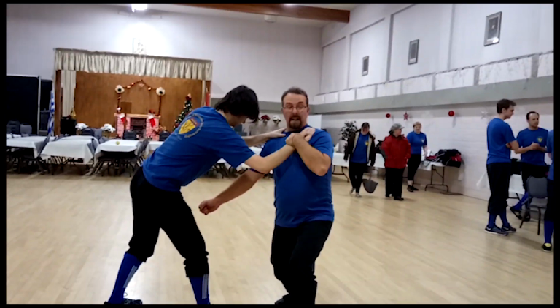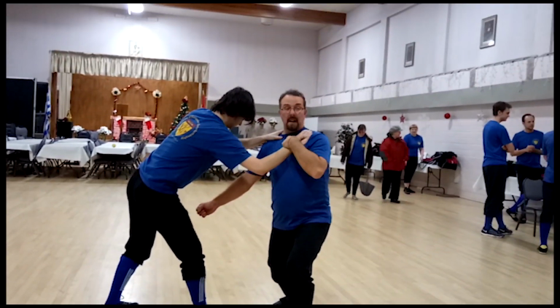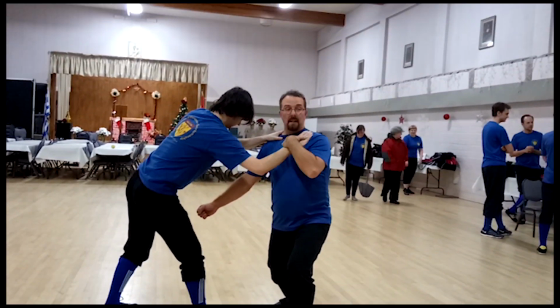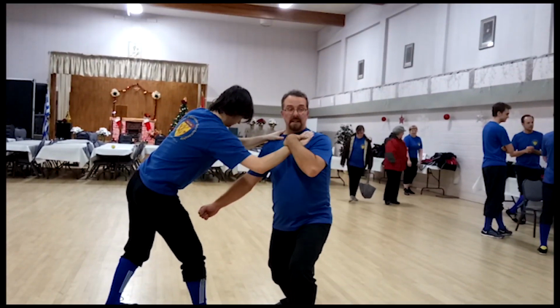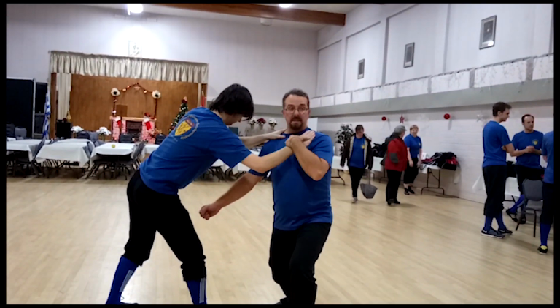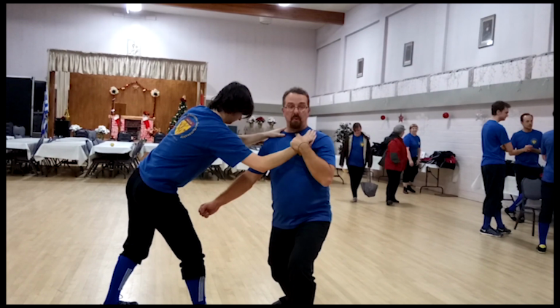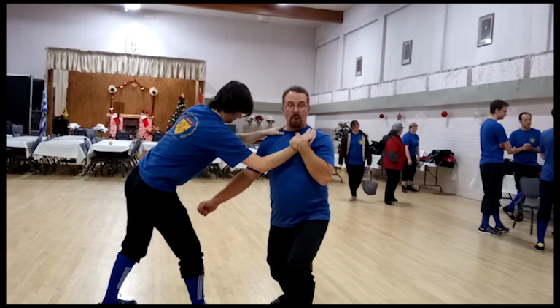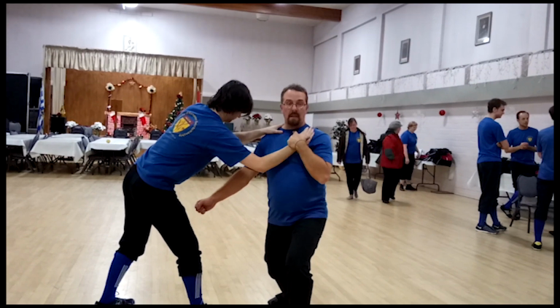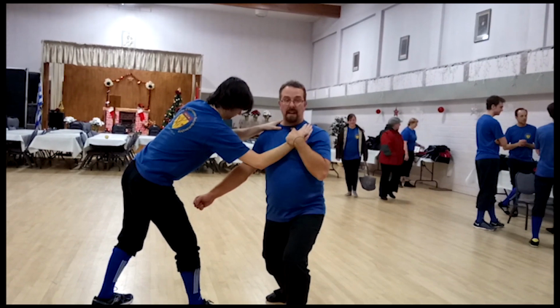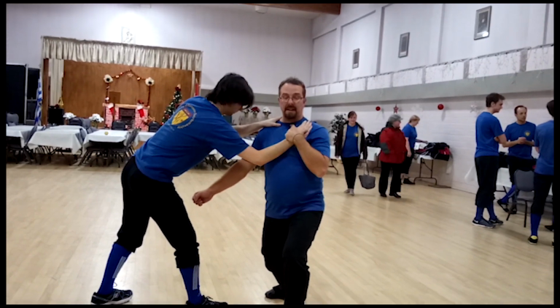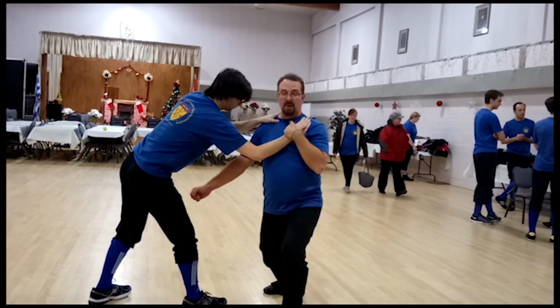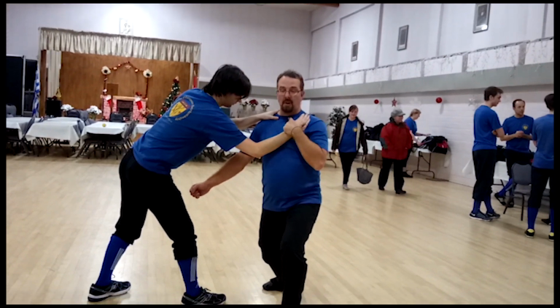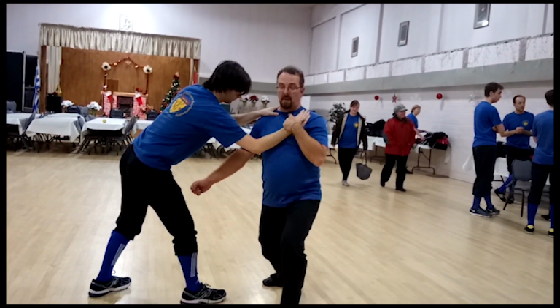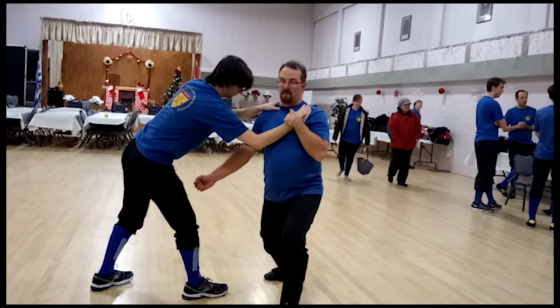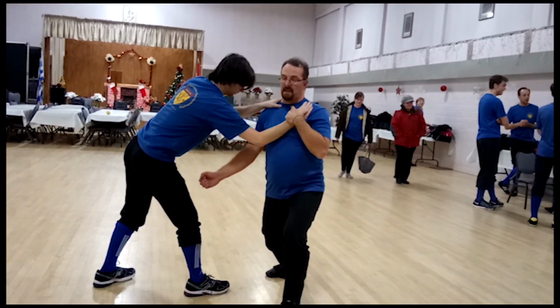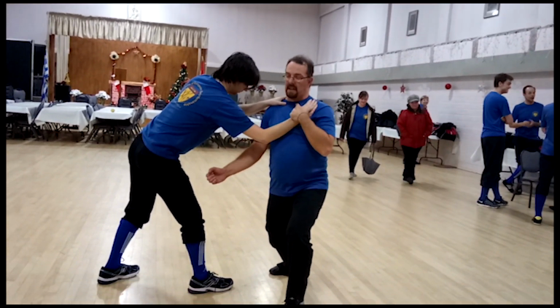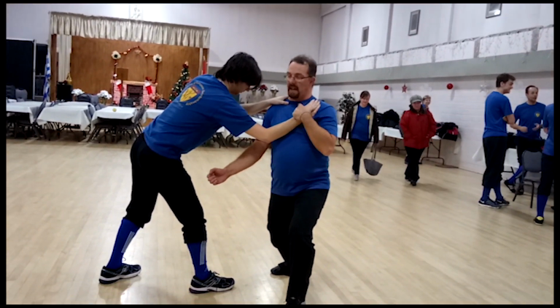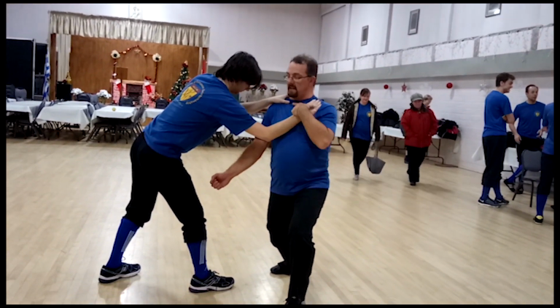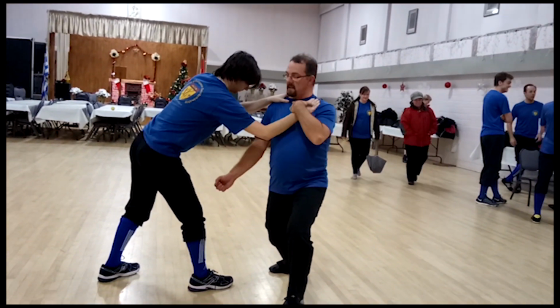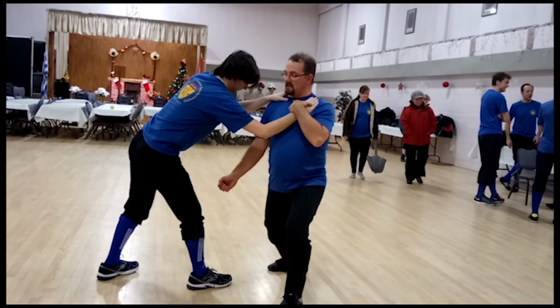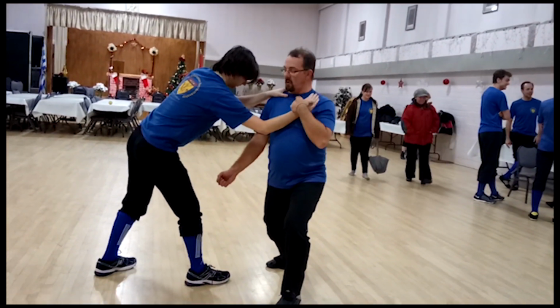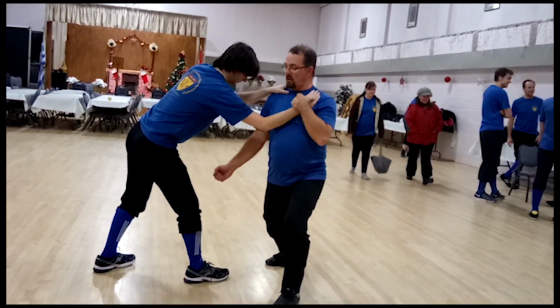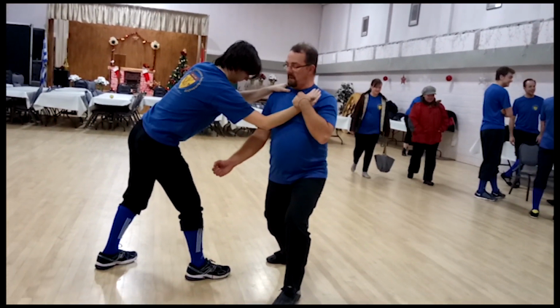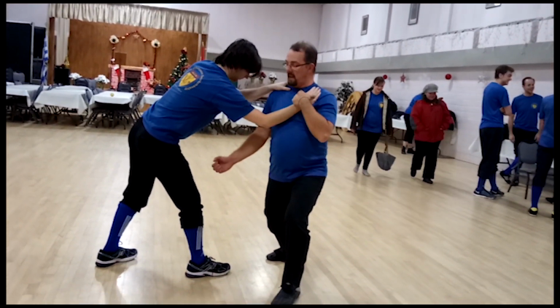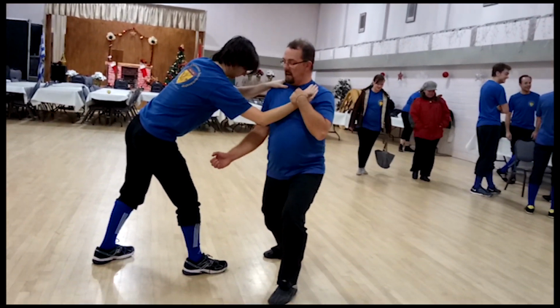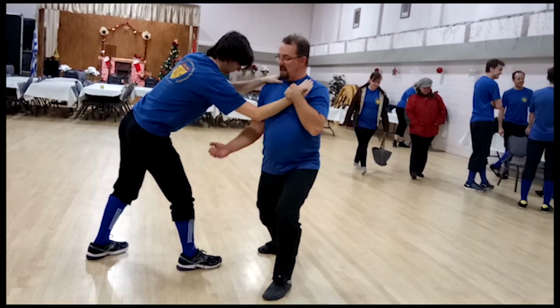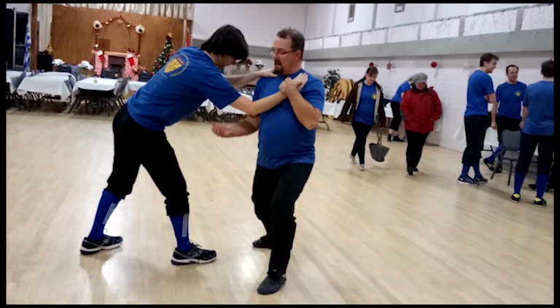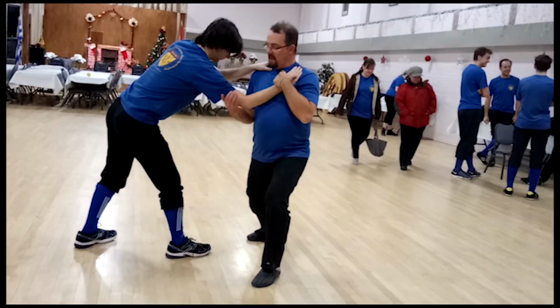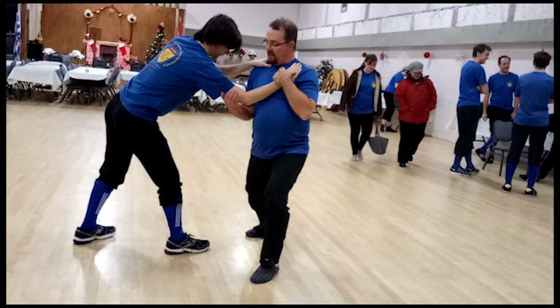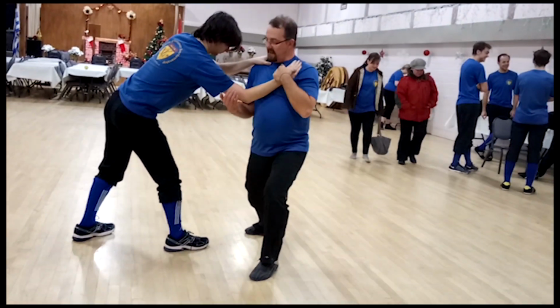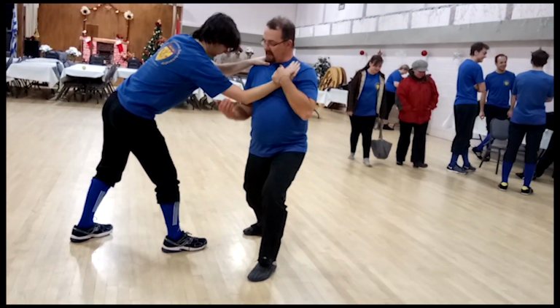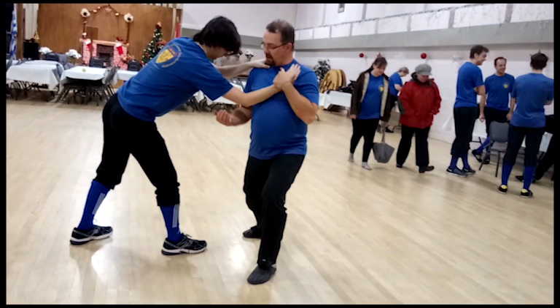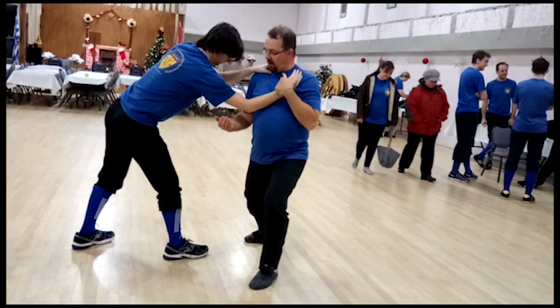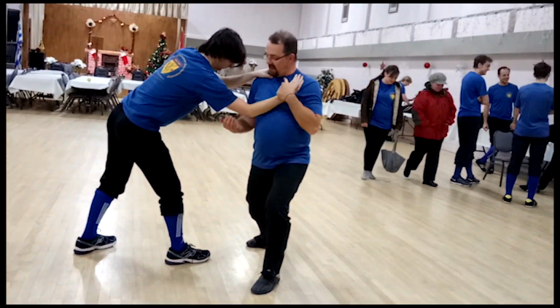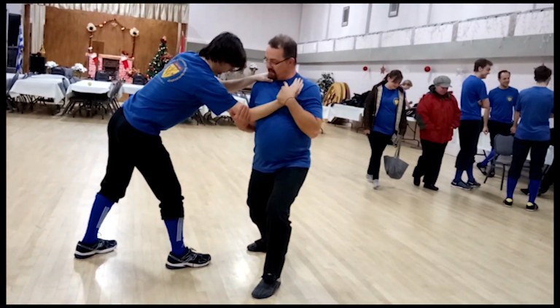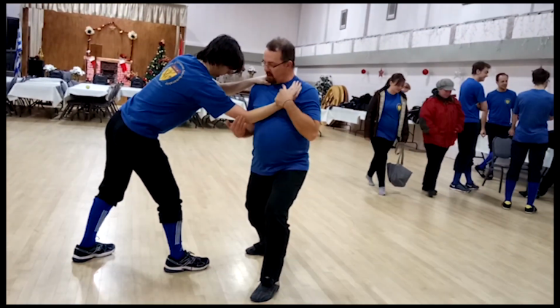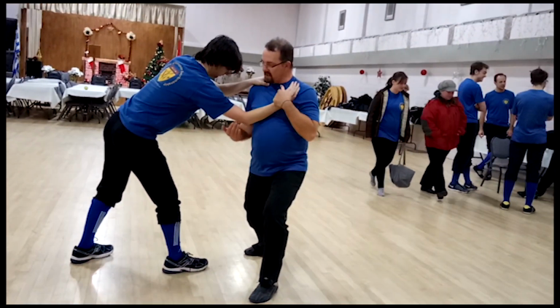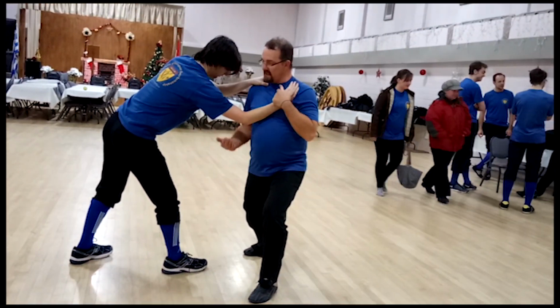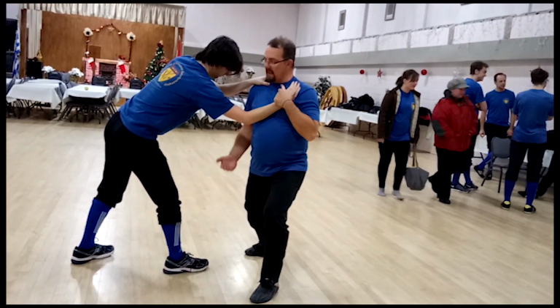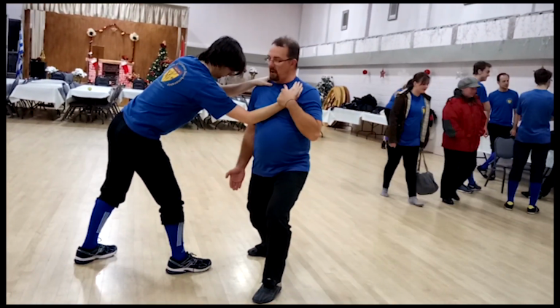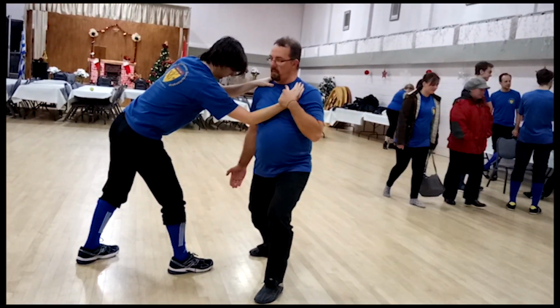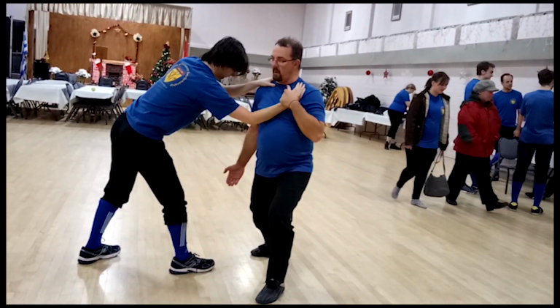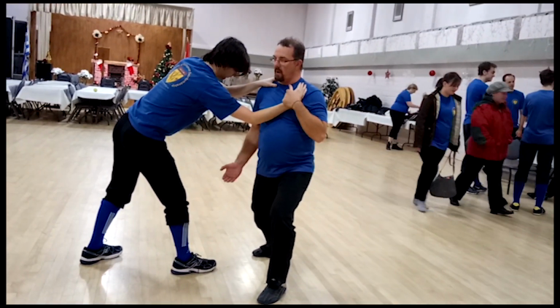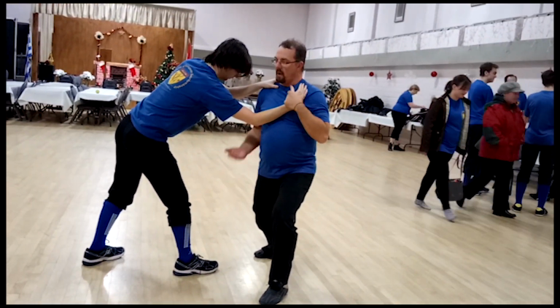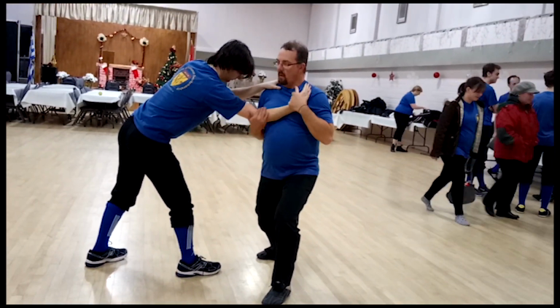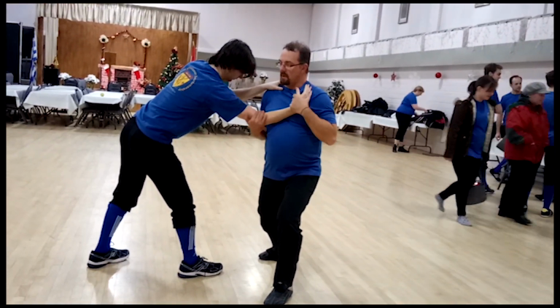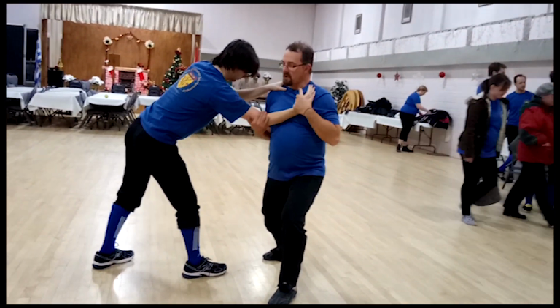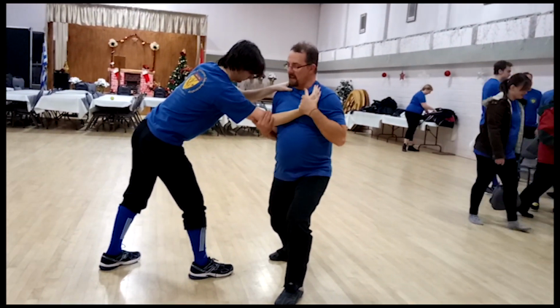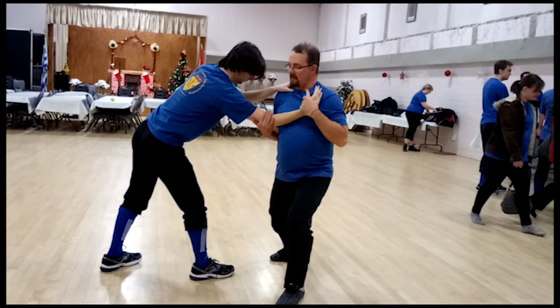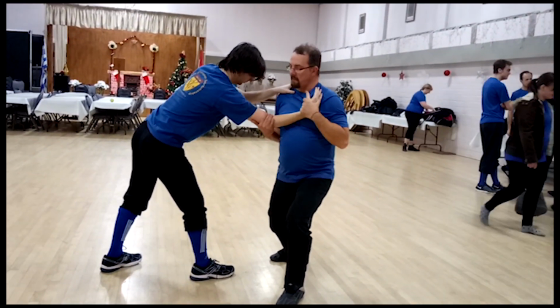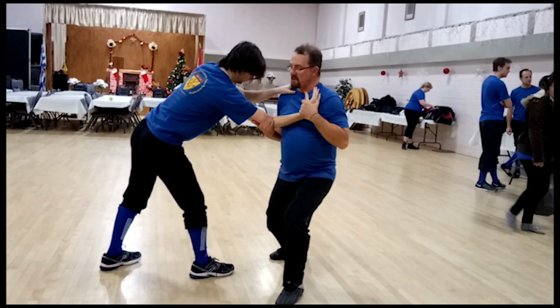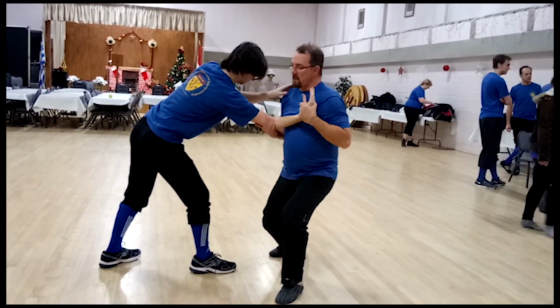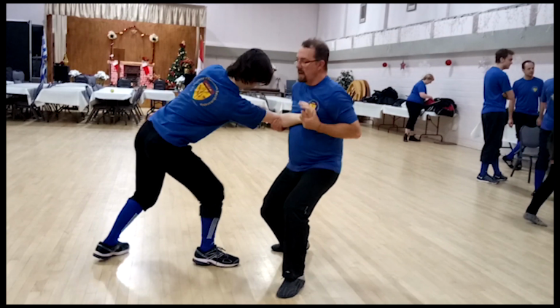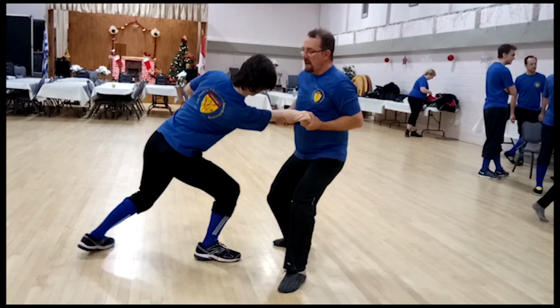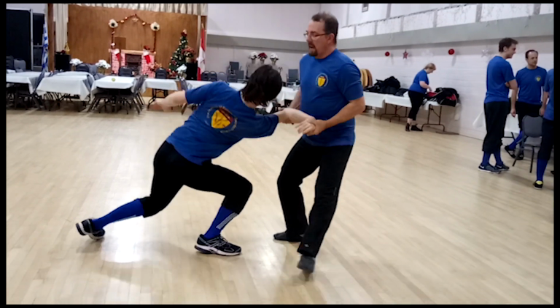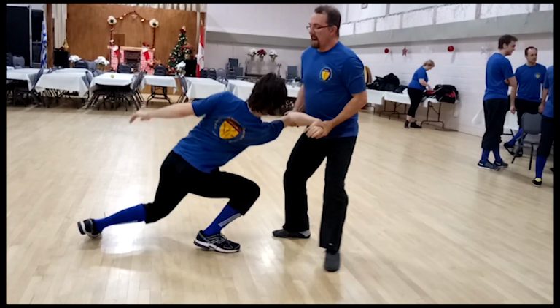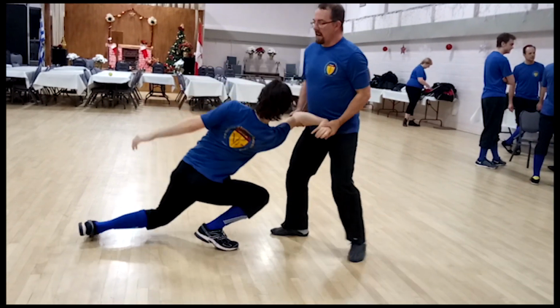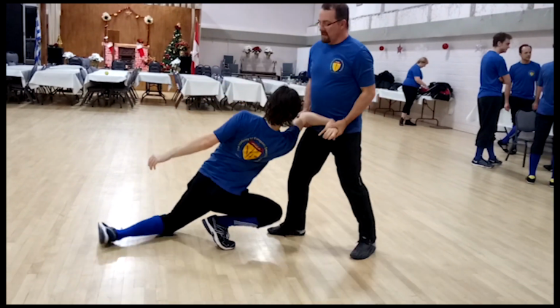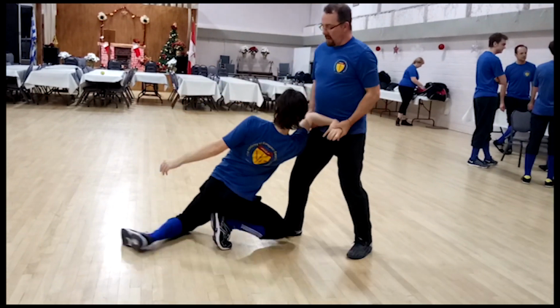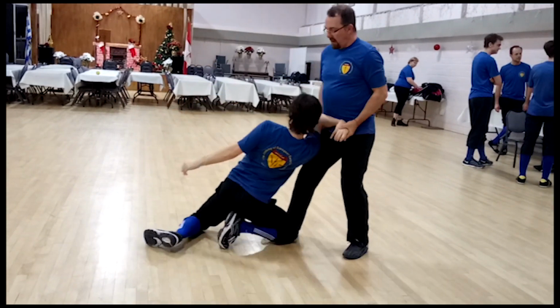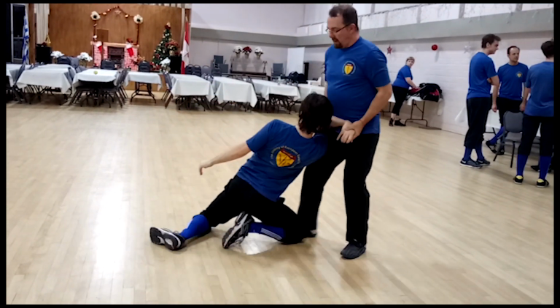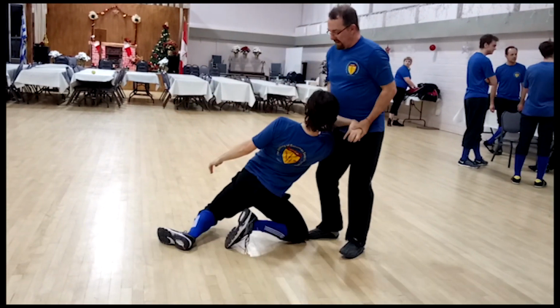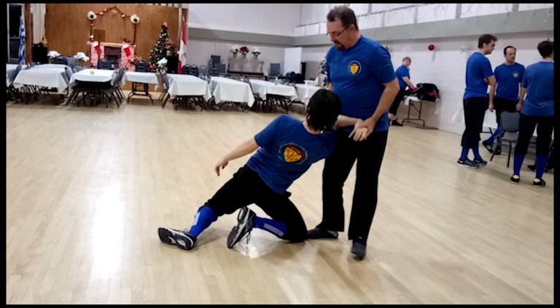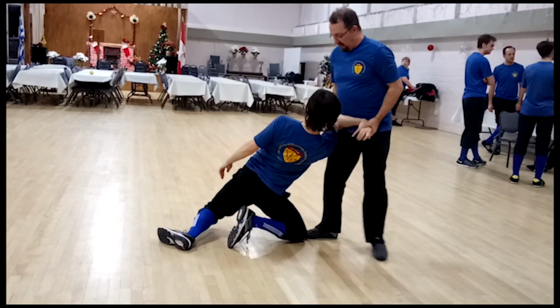This is important that I turn so he can't keep chopping. This exposes the elbow, which I come up to, and there's a lock right there.